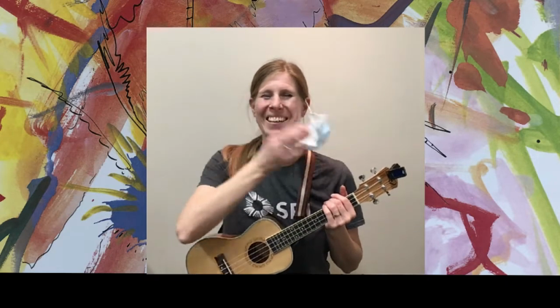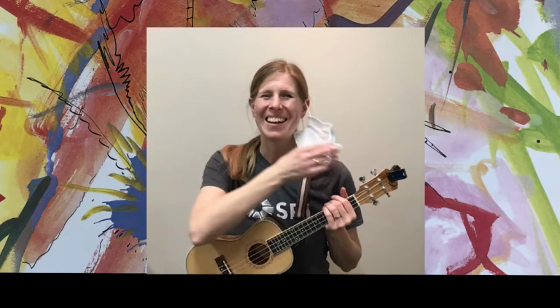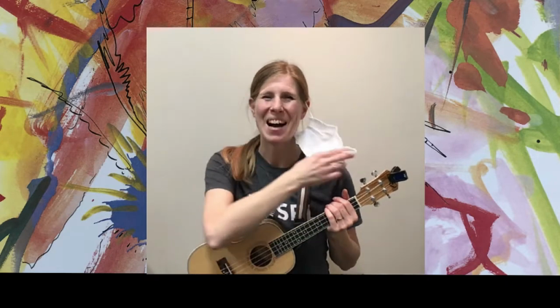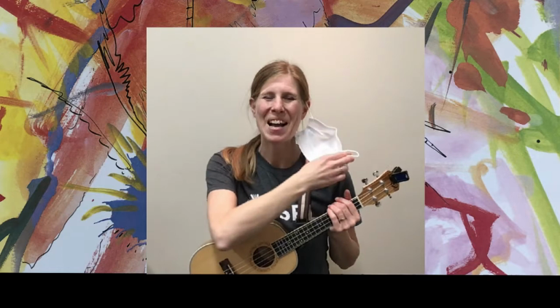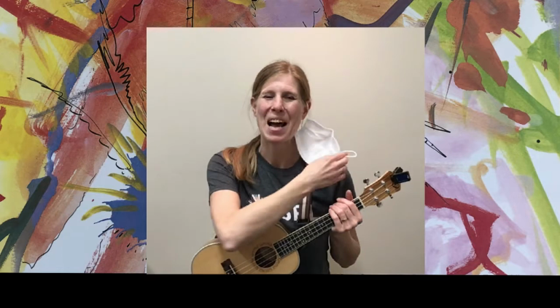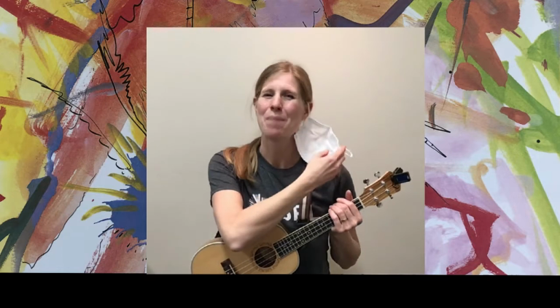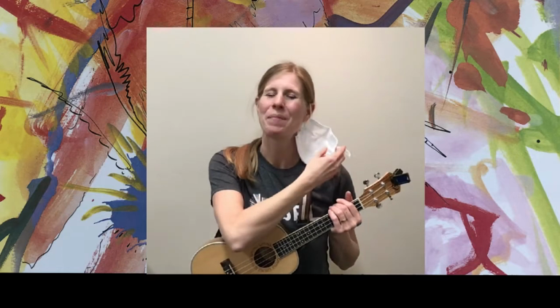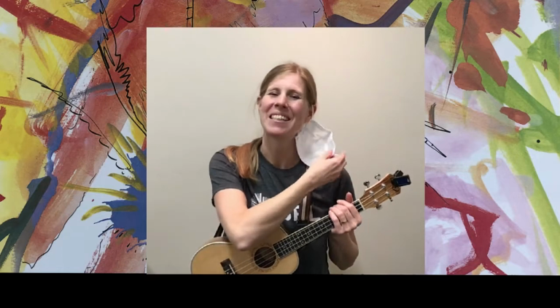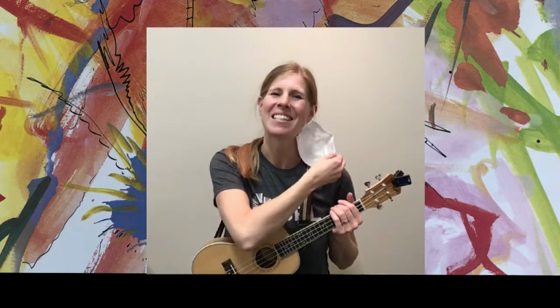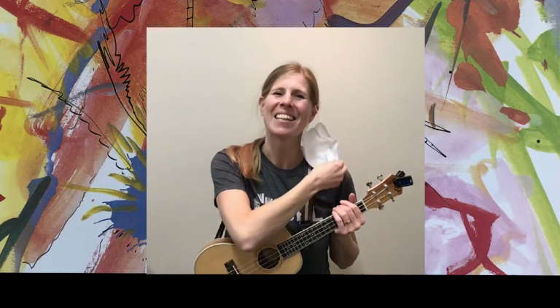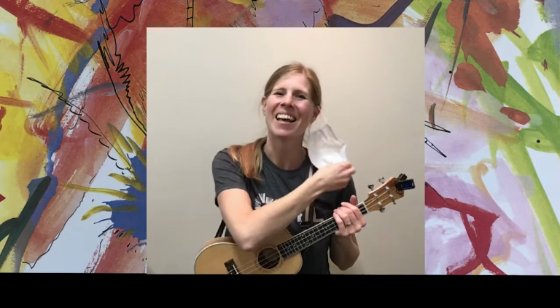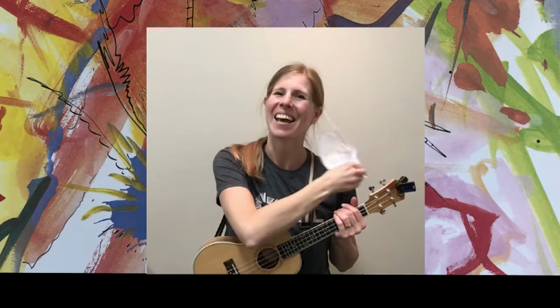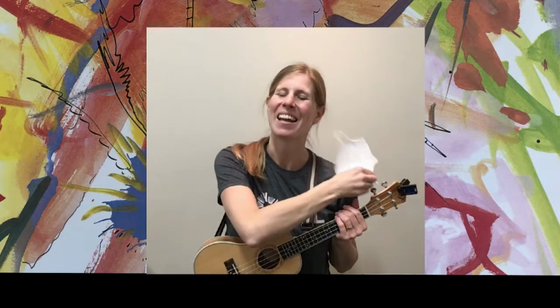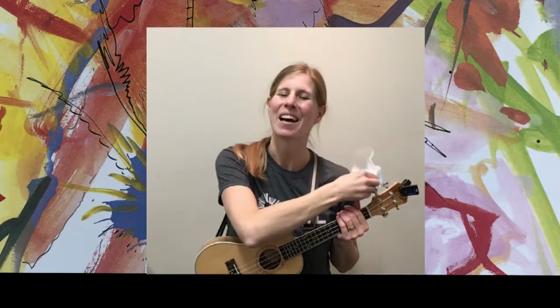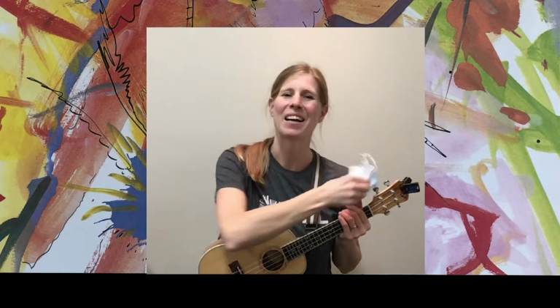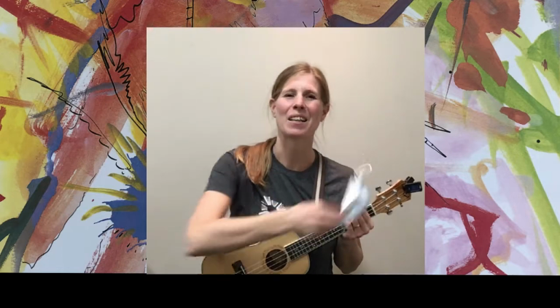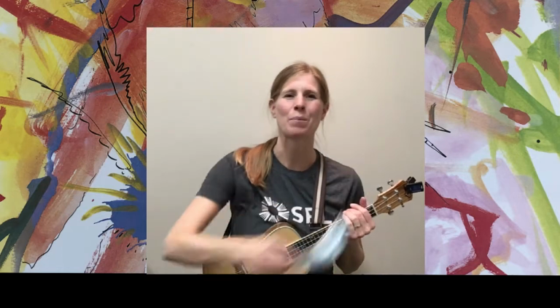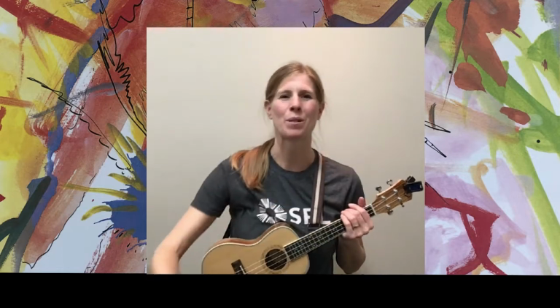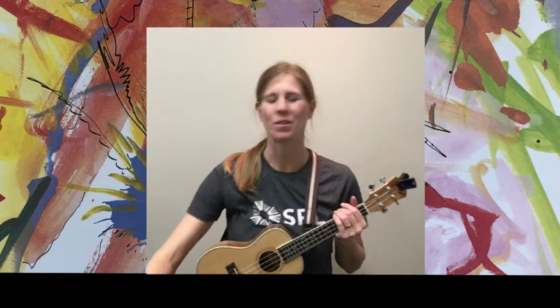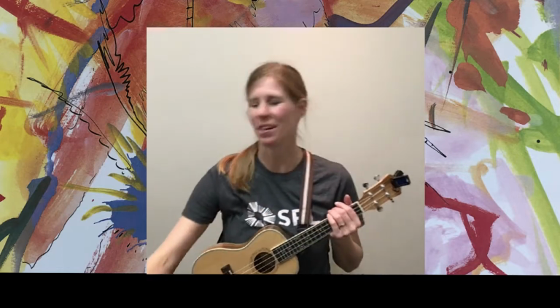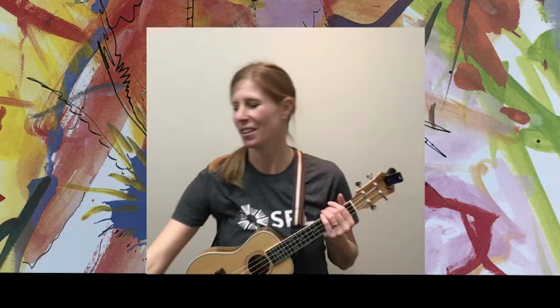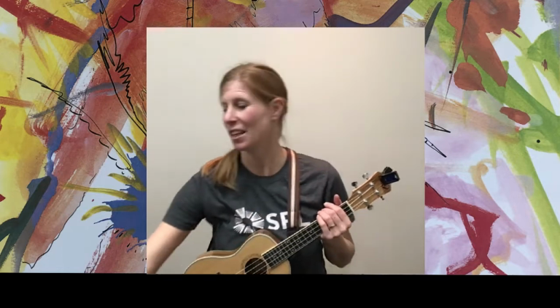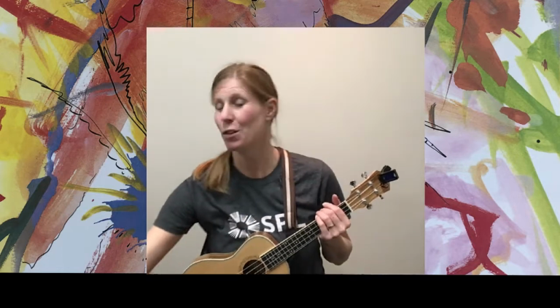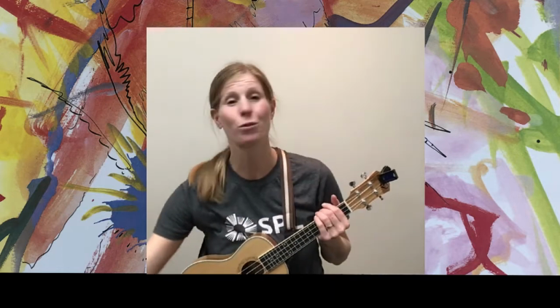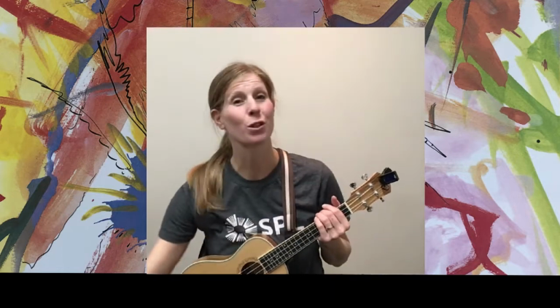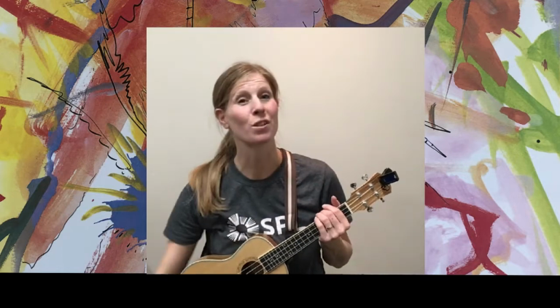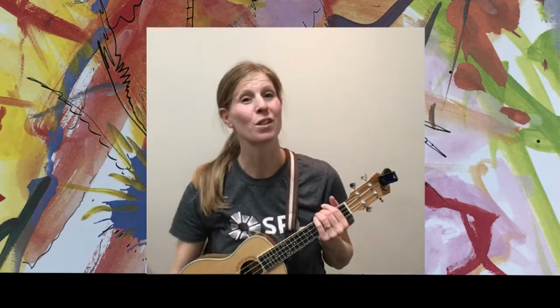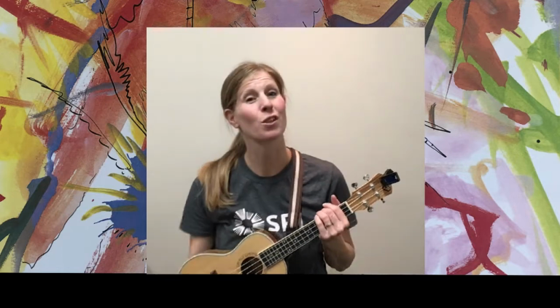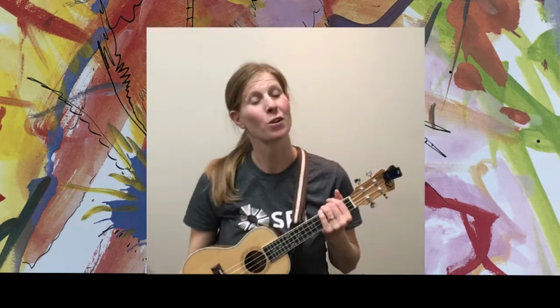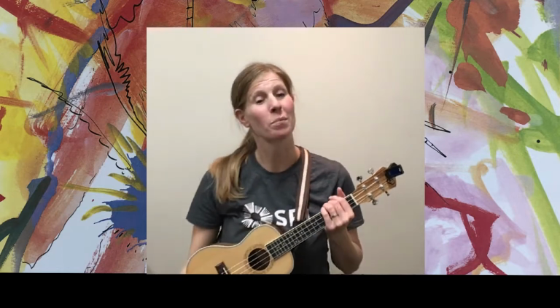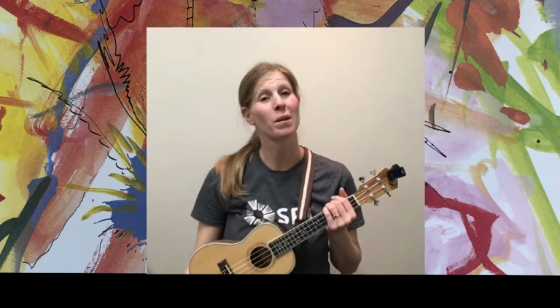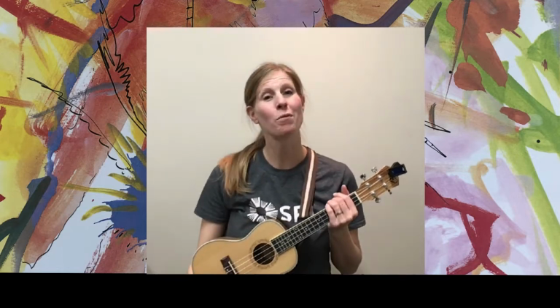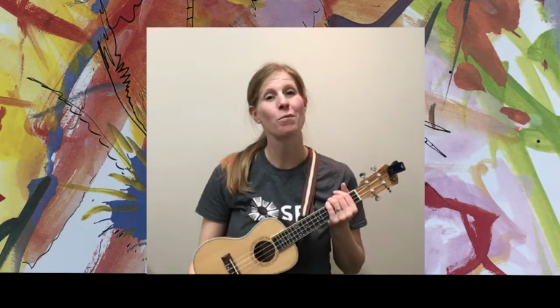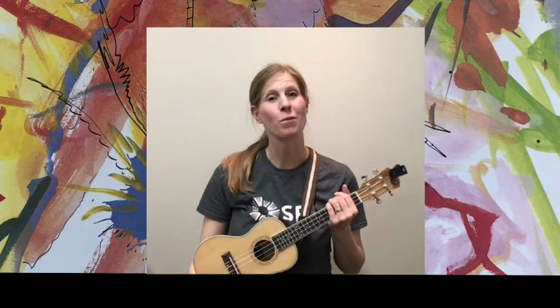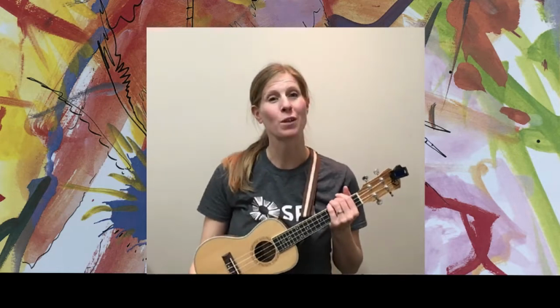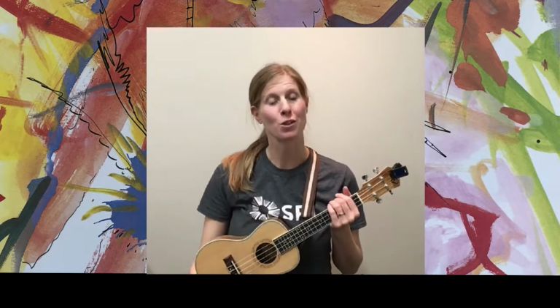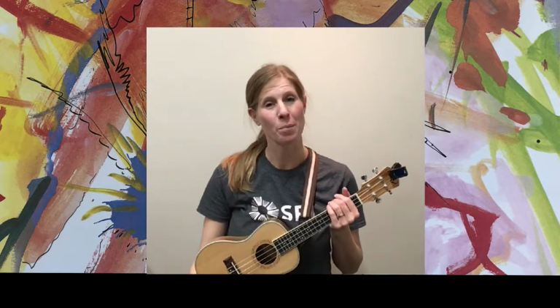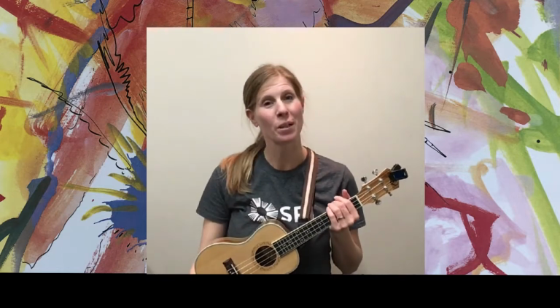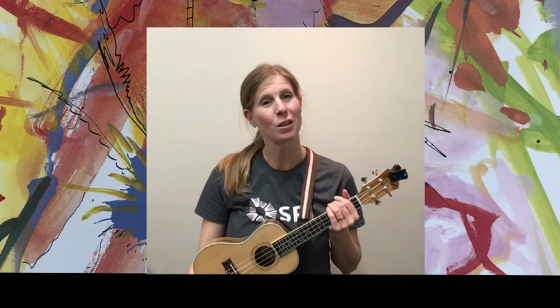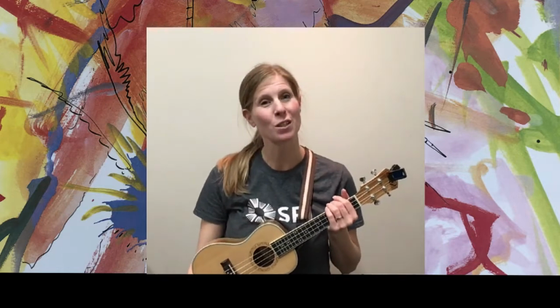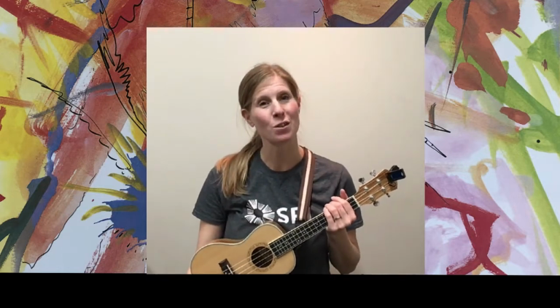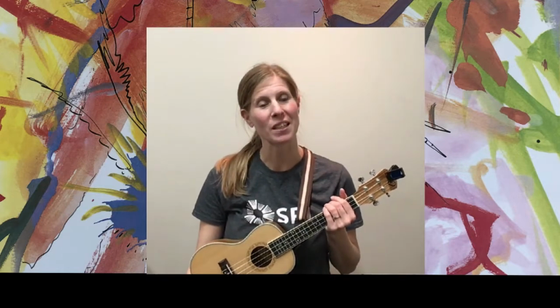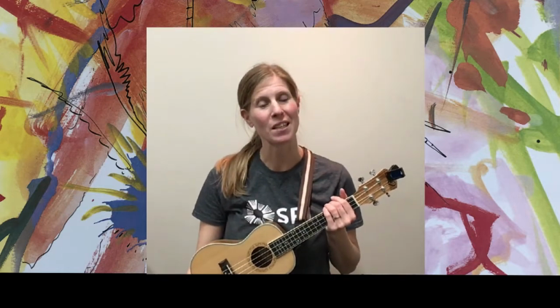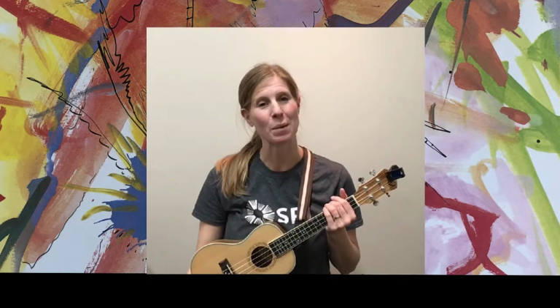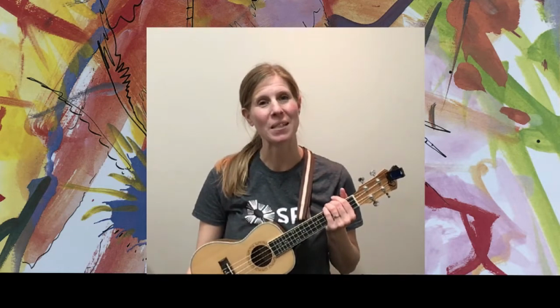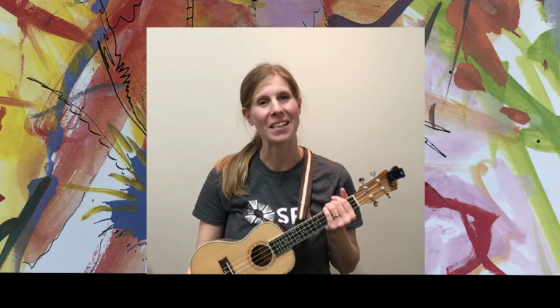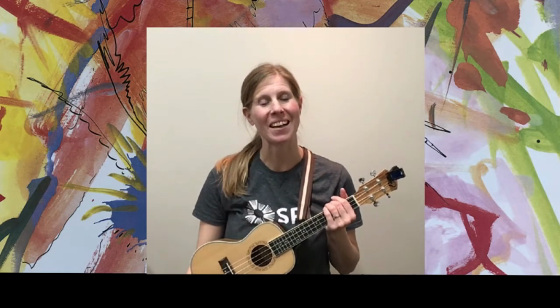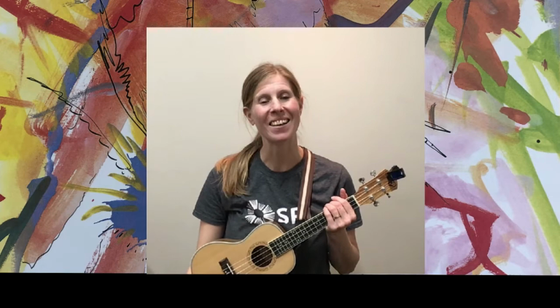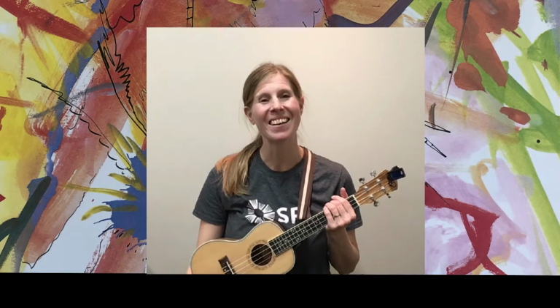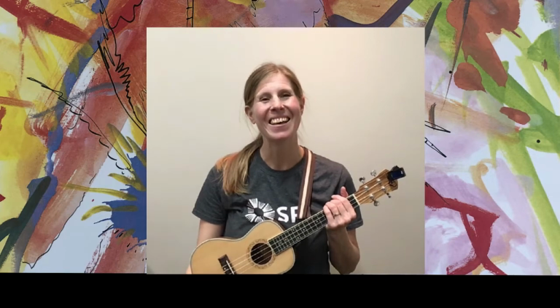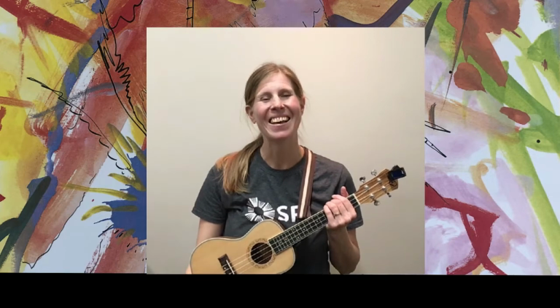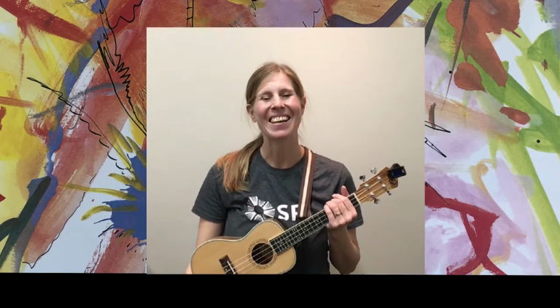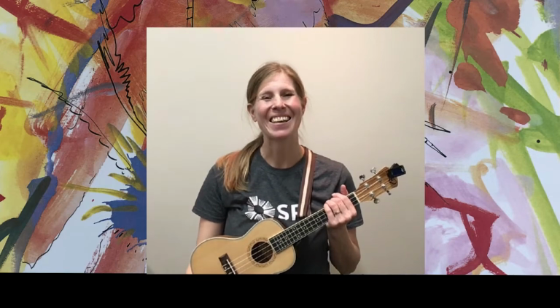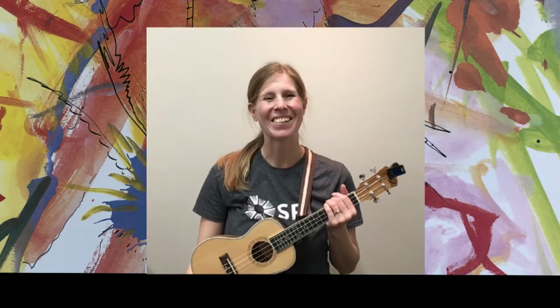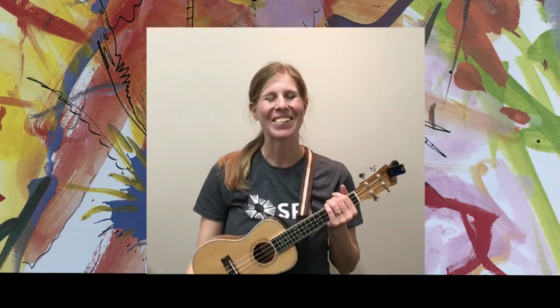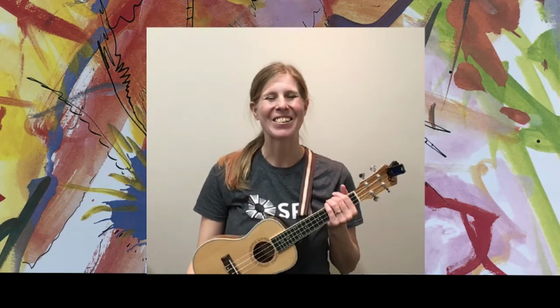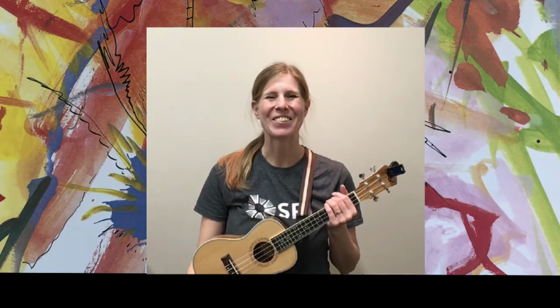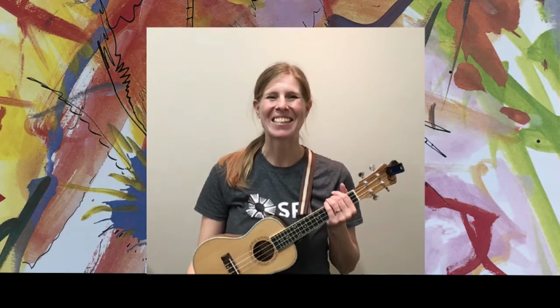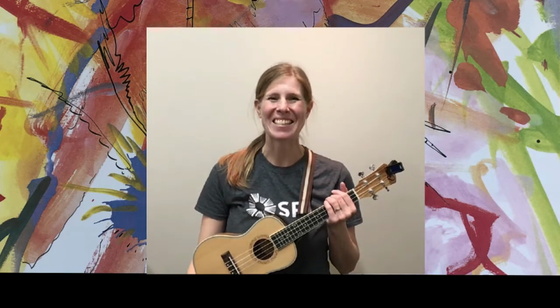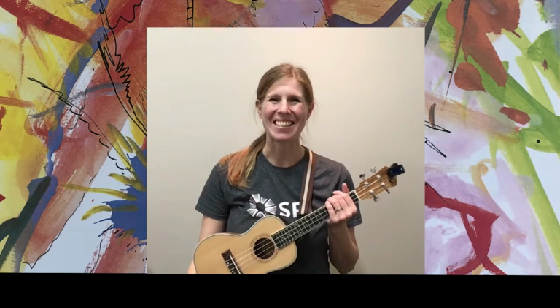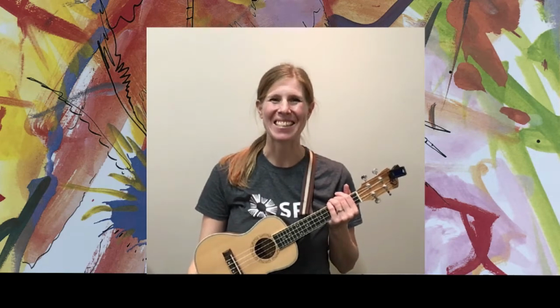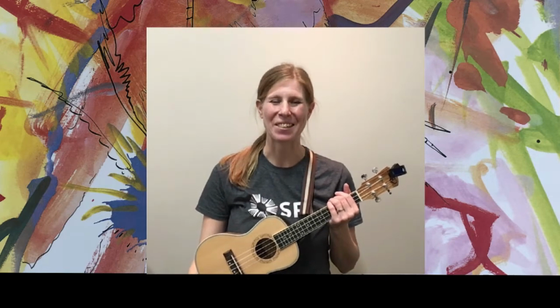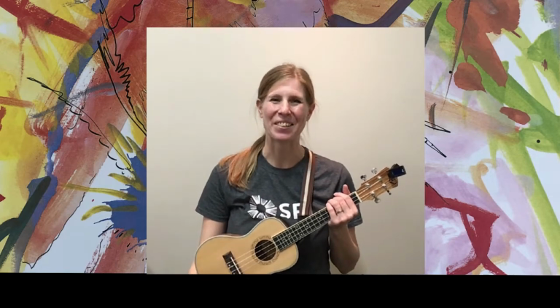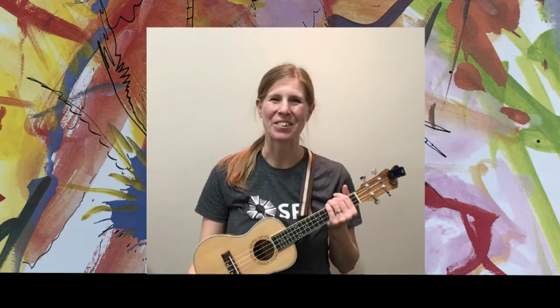Hi, I'm Lindsay and I am so glad that you've chosen to join me for Strum Along Storytime today here on Treaty 6 territory.